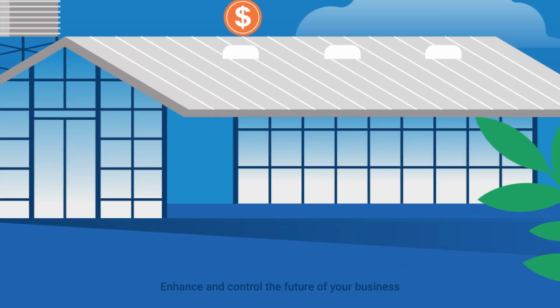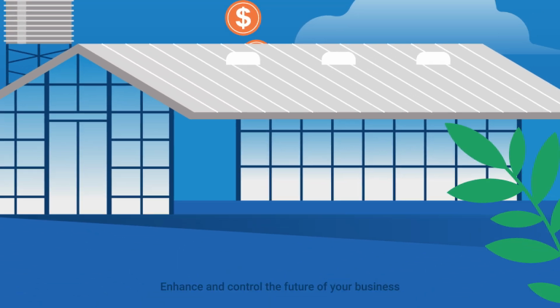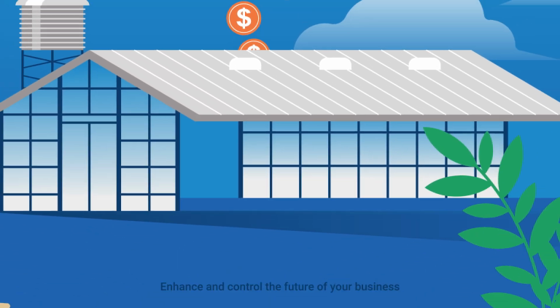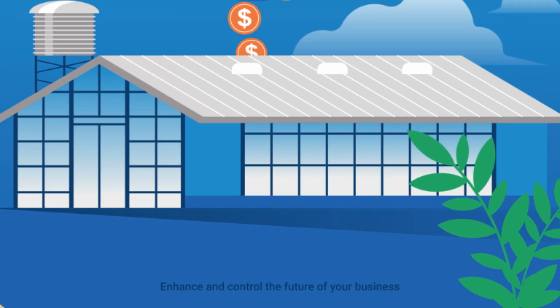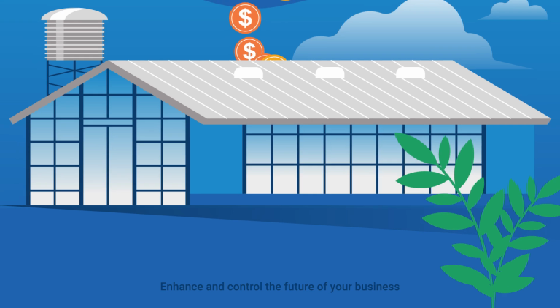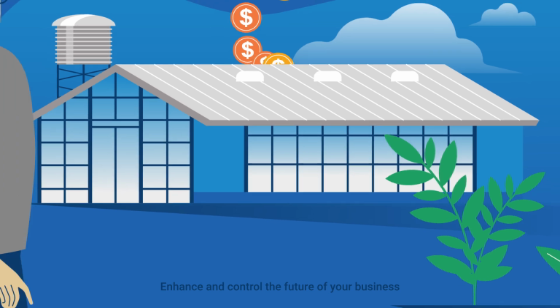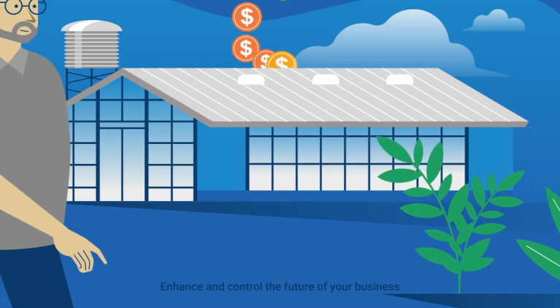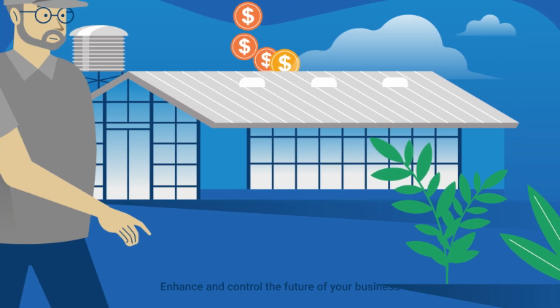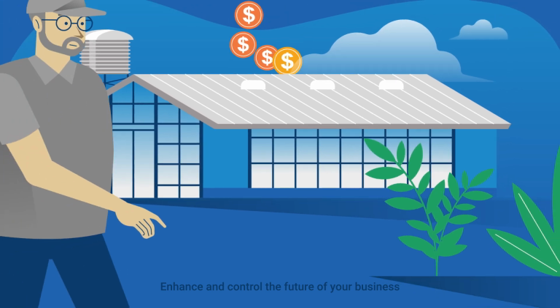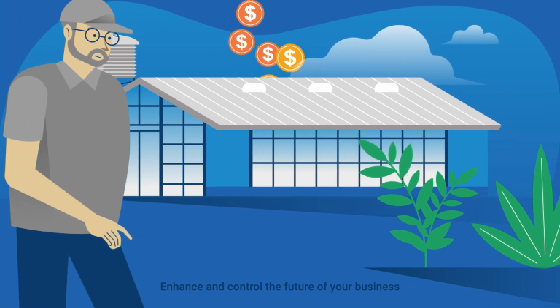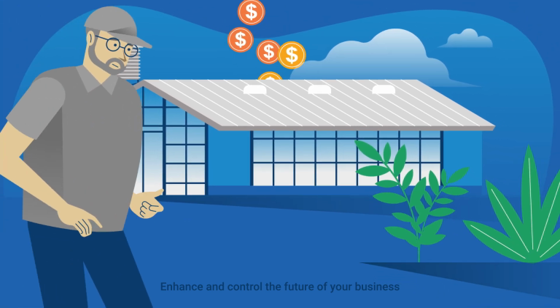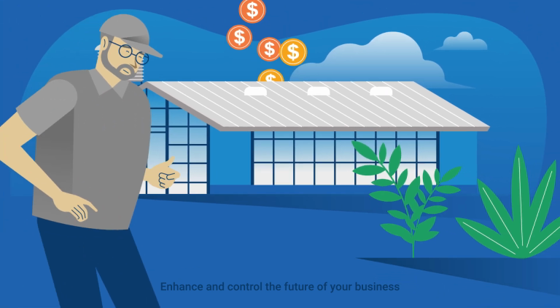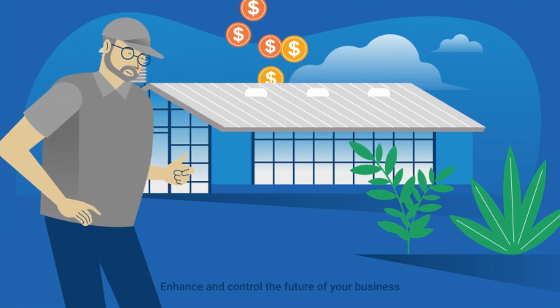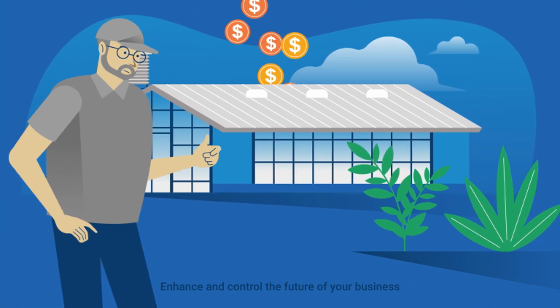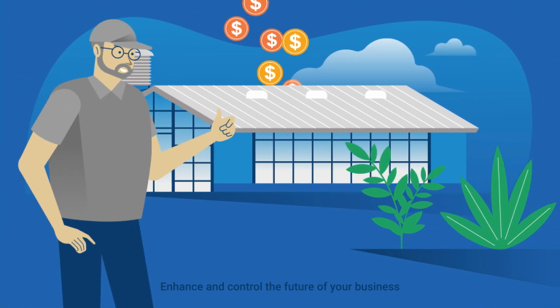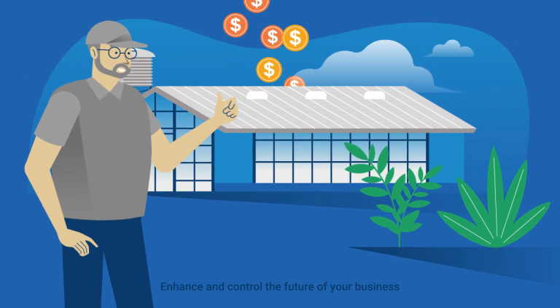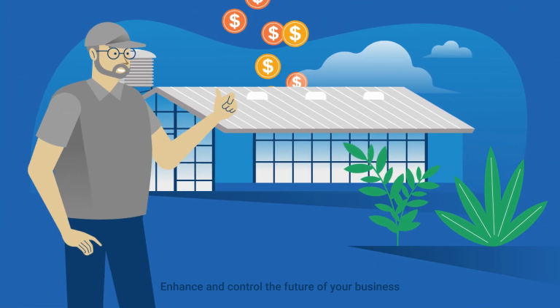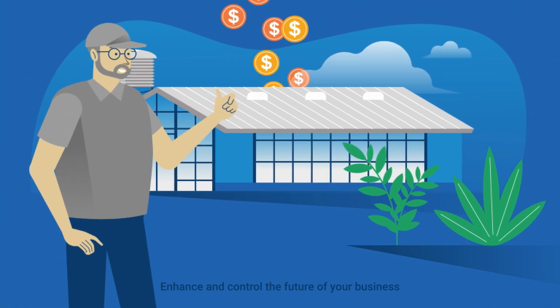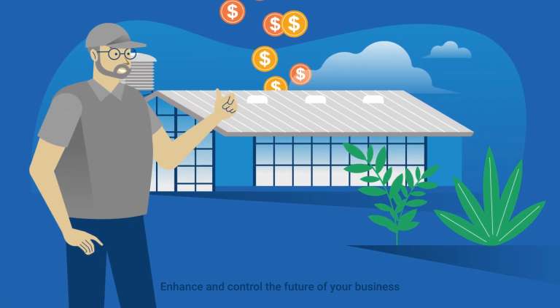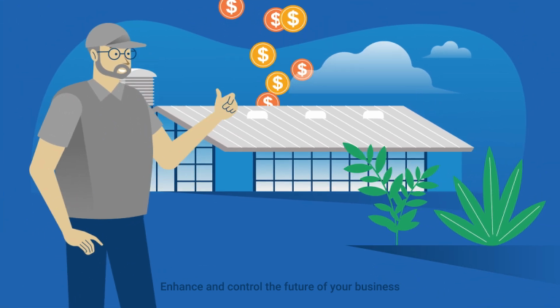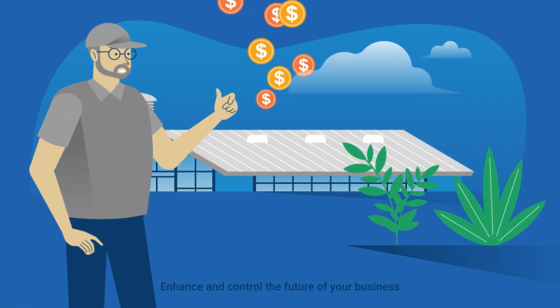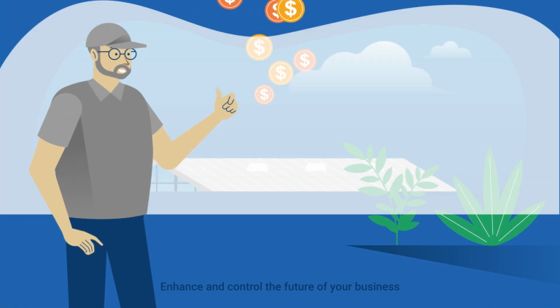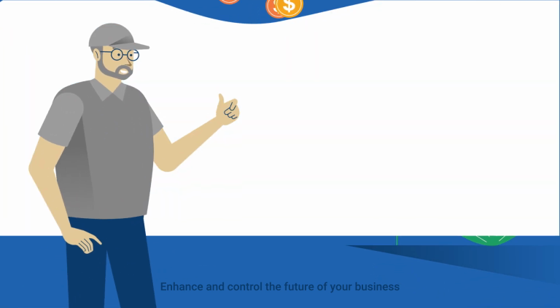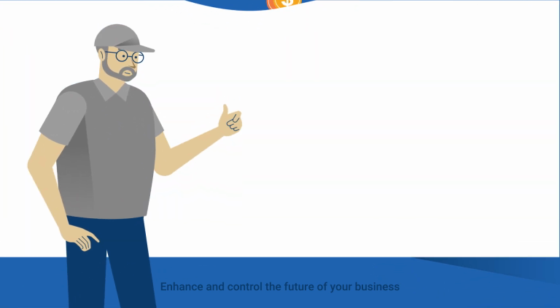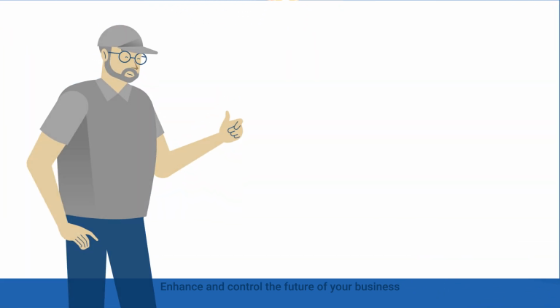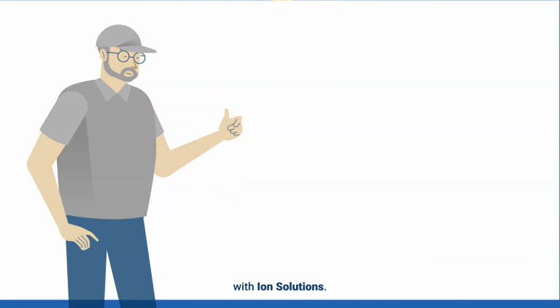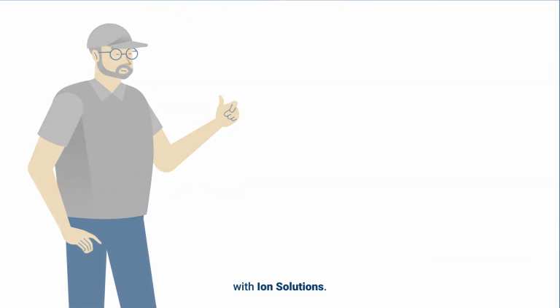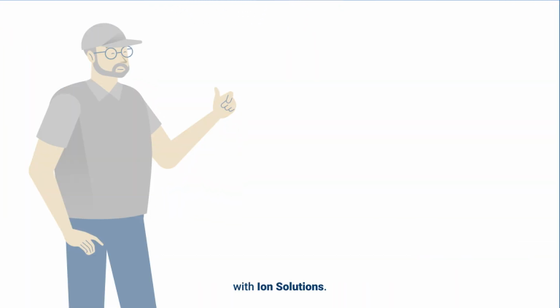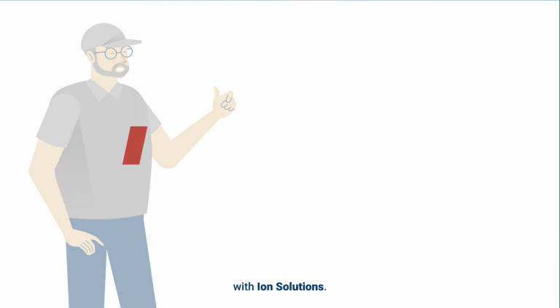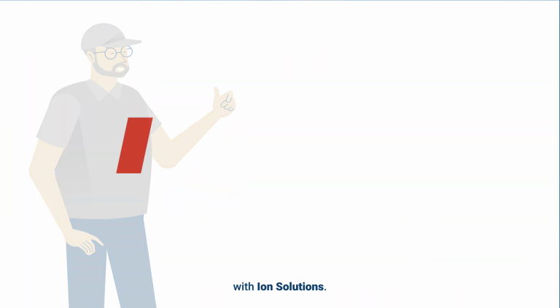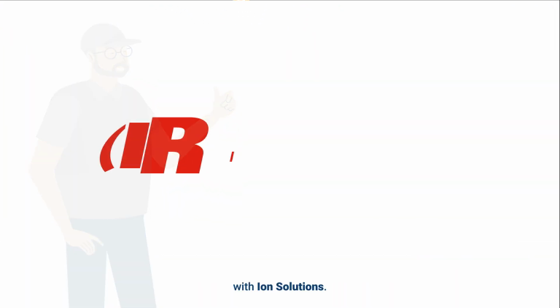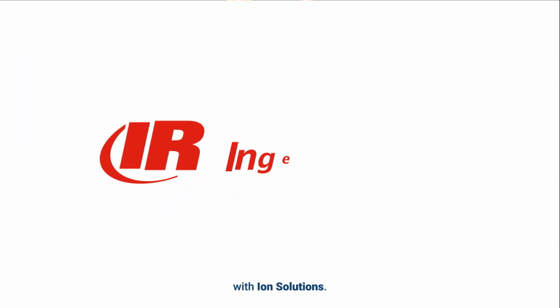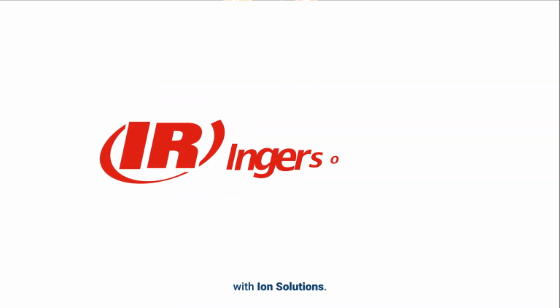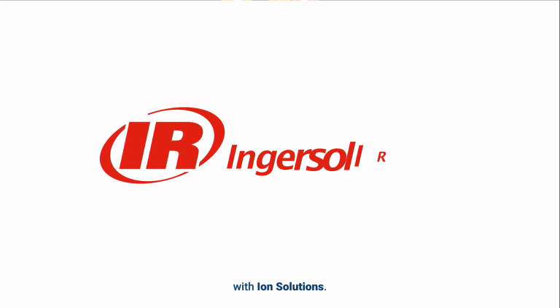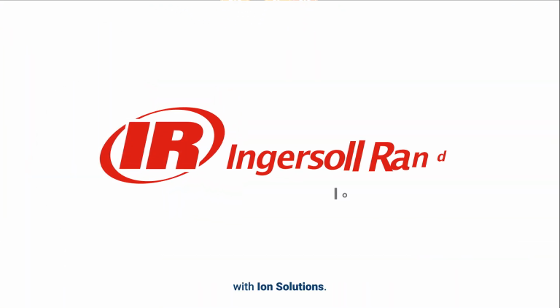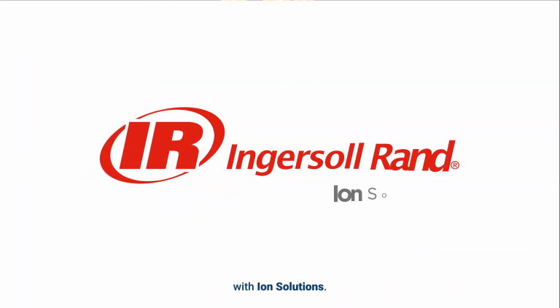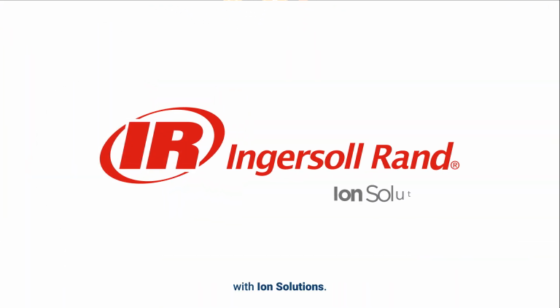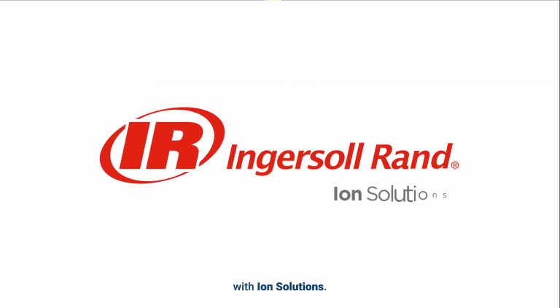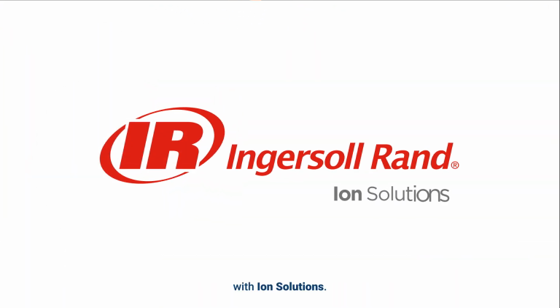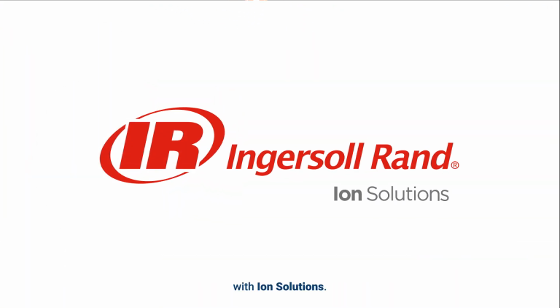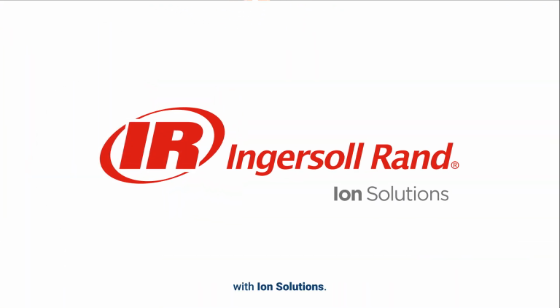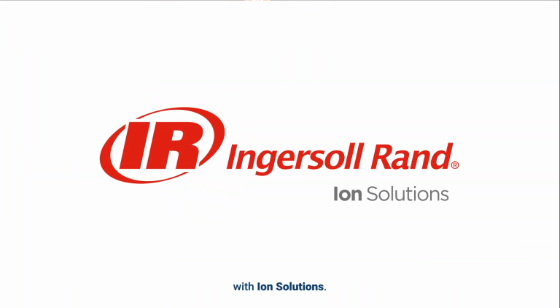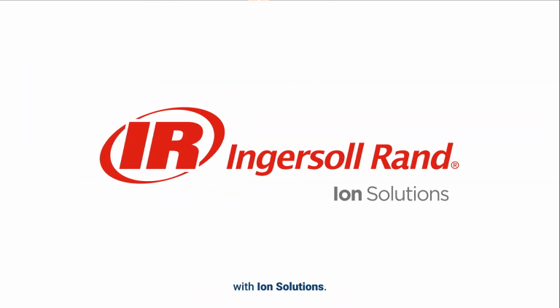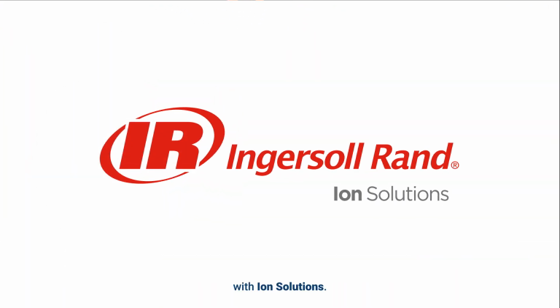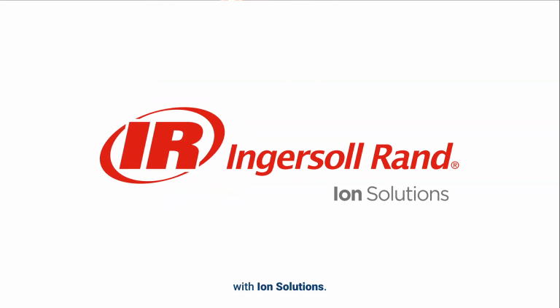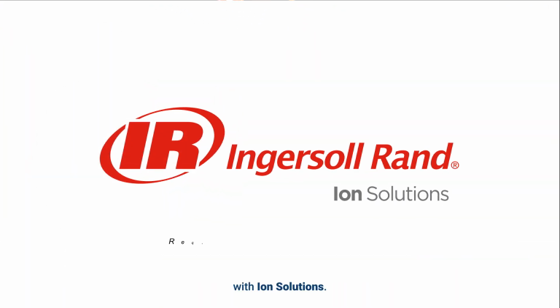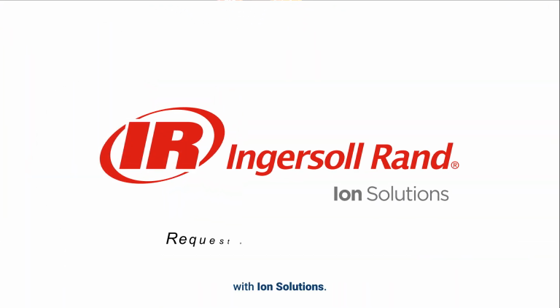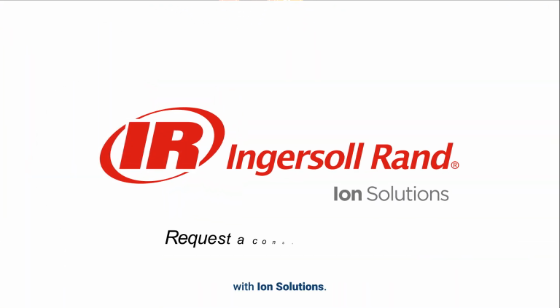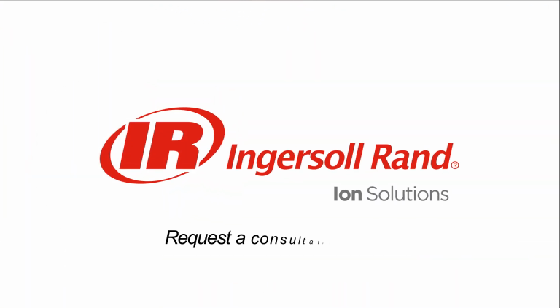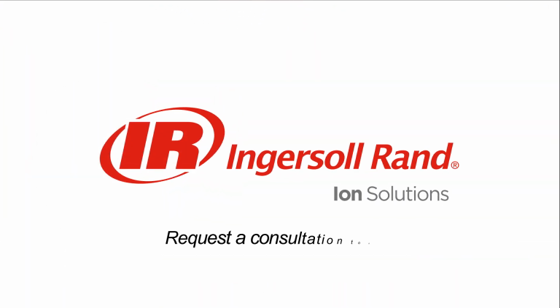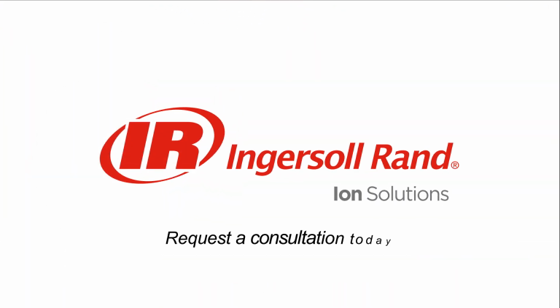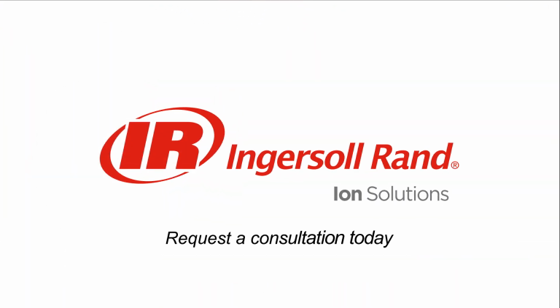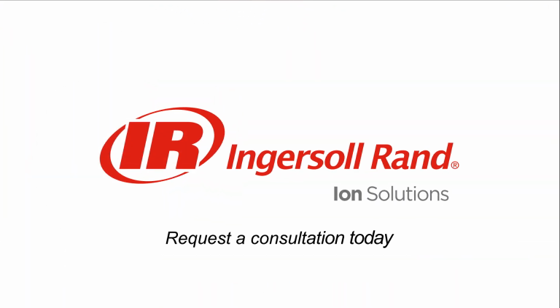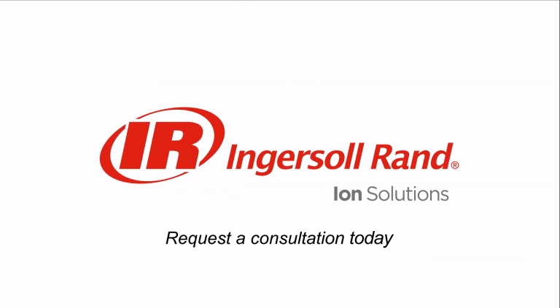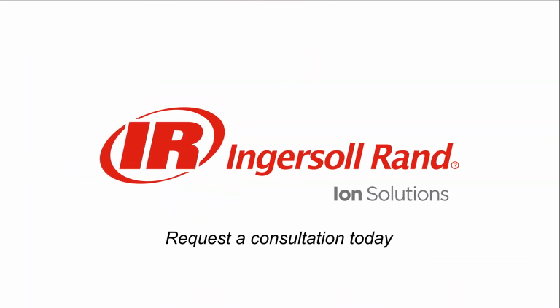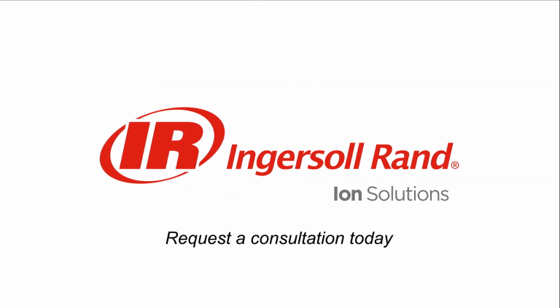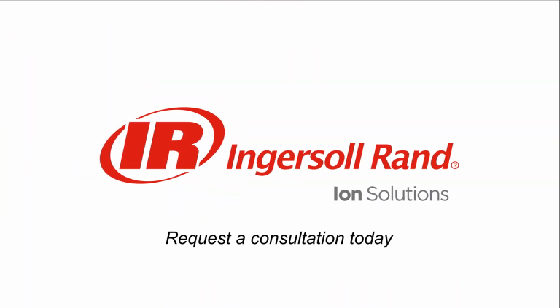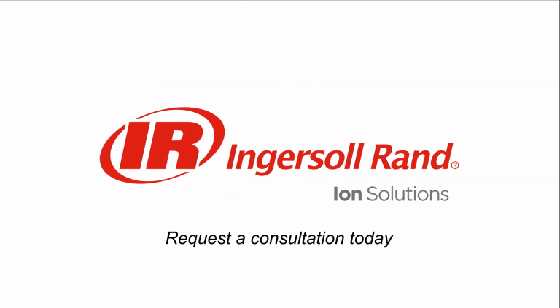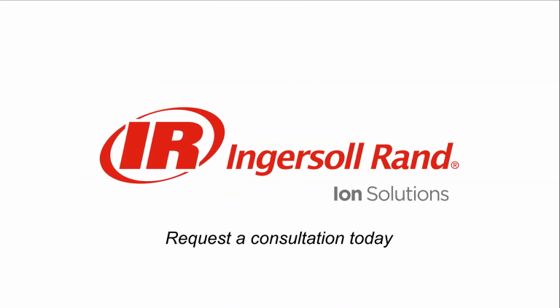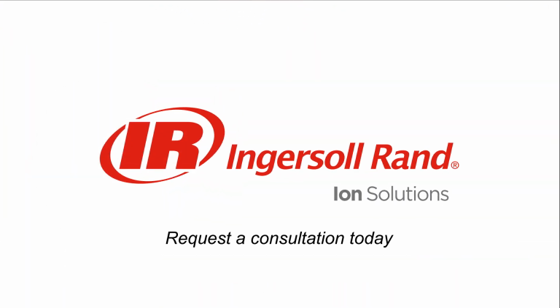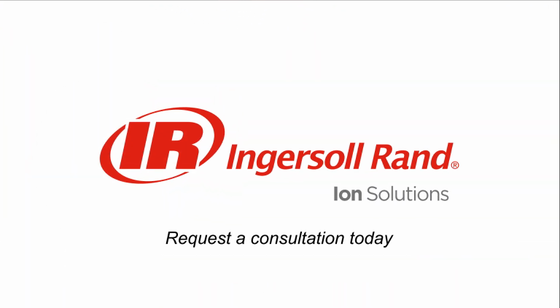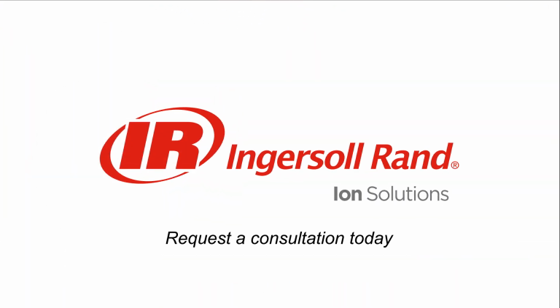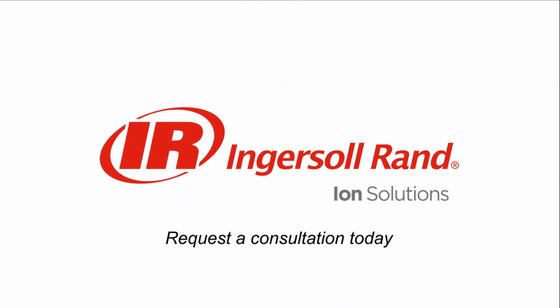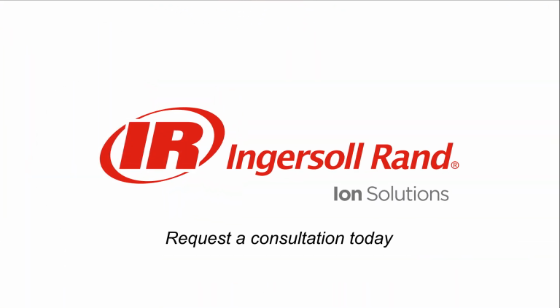Enhance and control the future of your business with Ion Solutions. Request a consultation today.